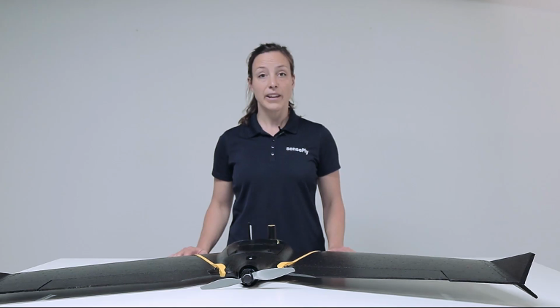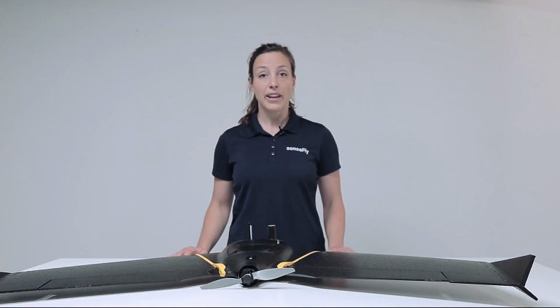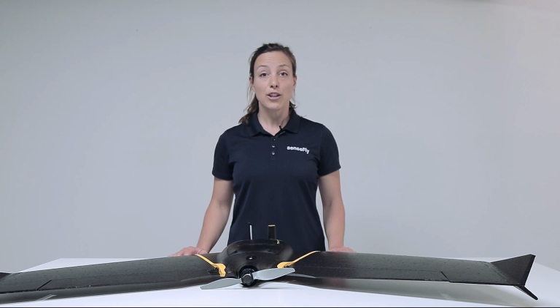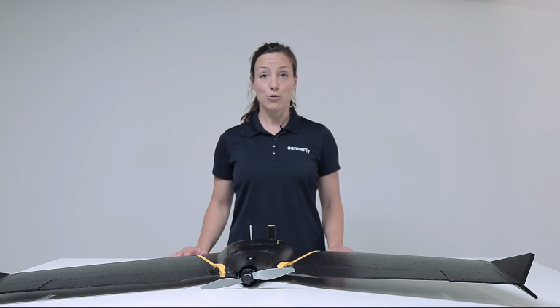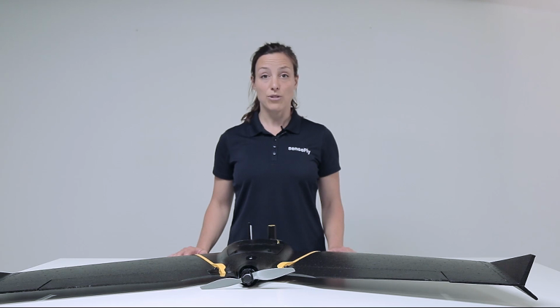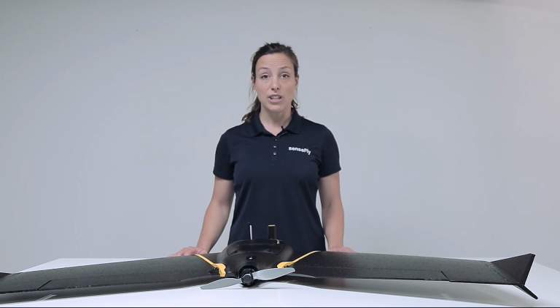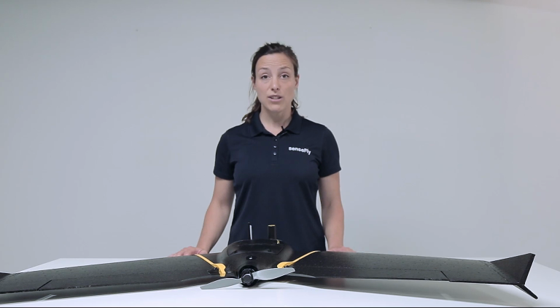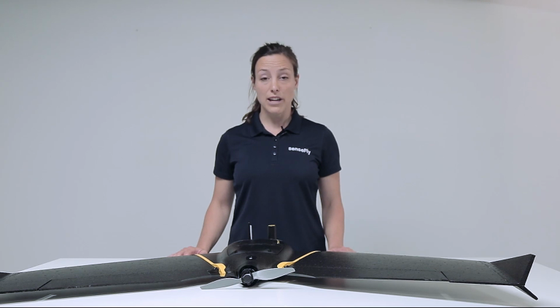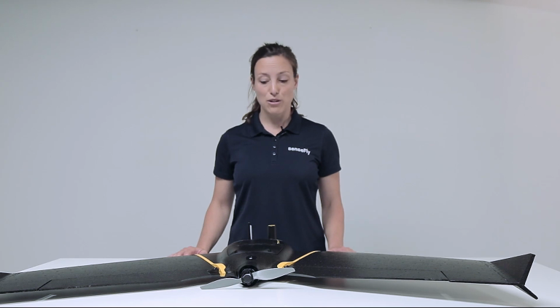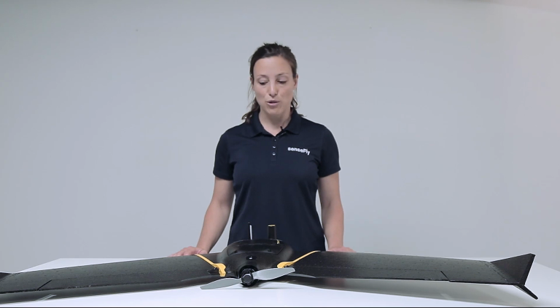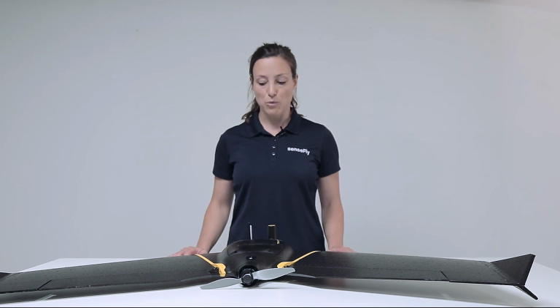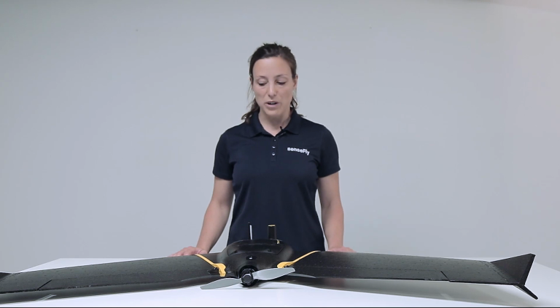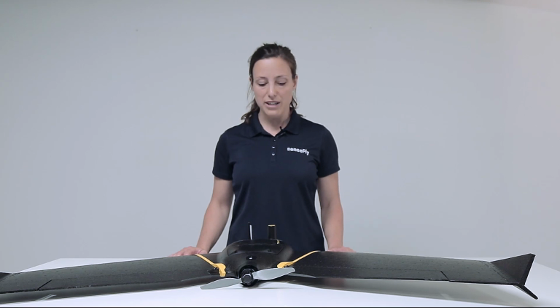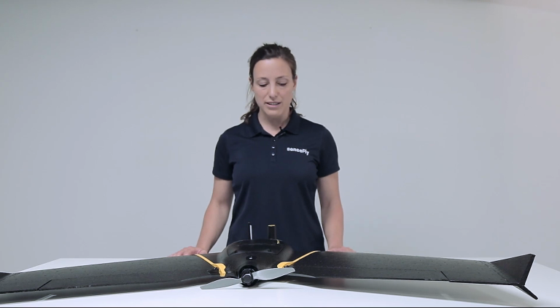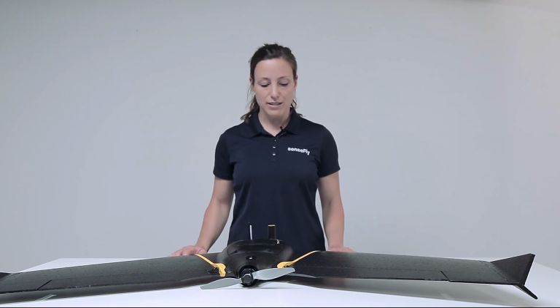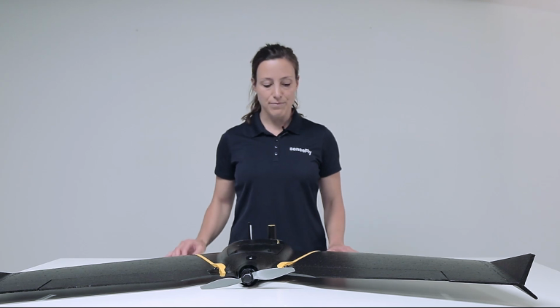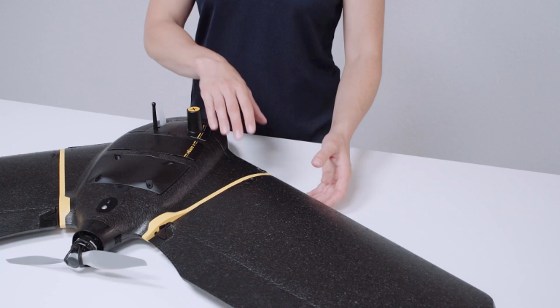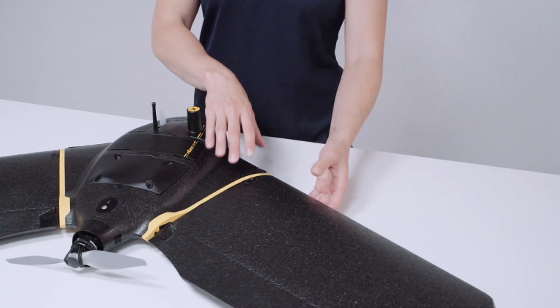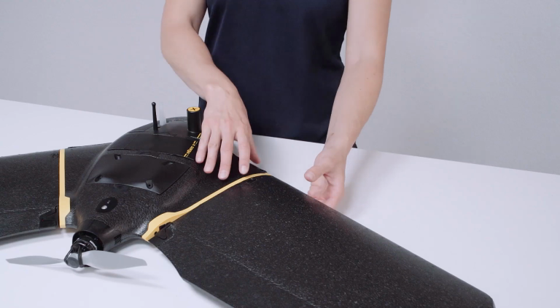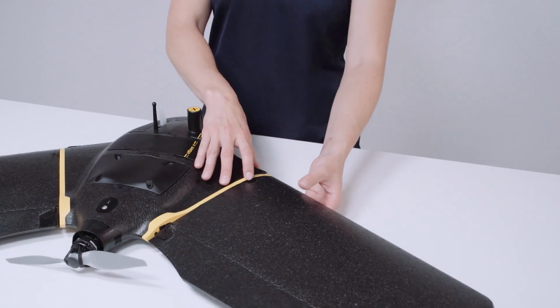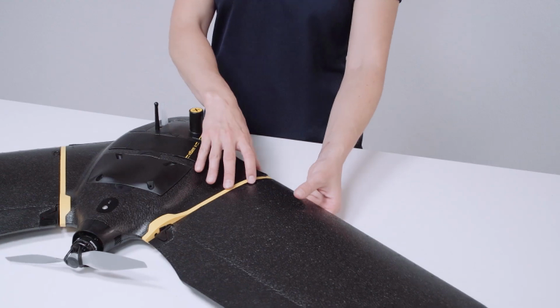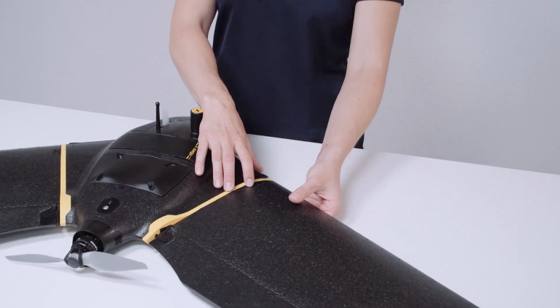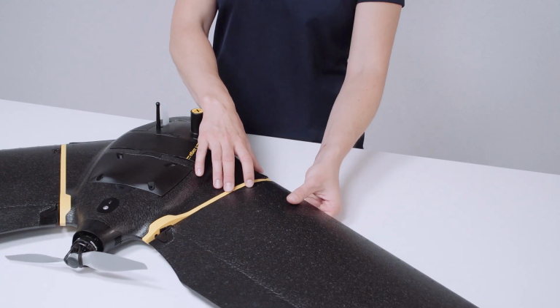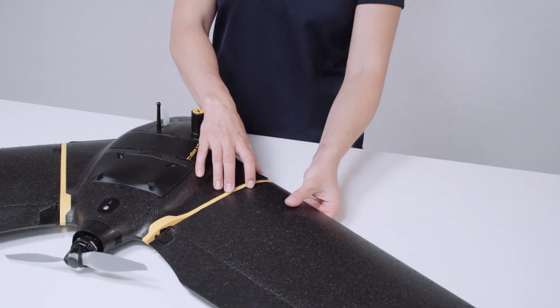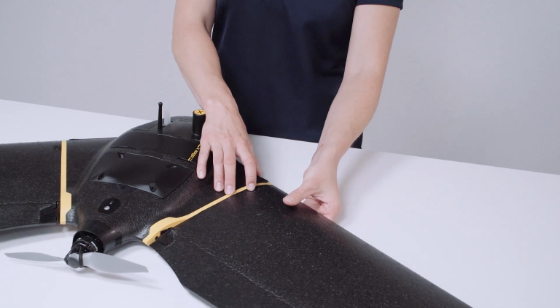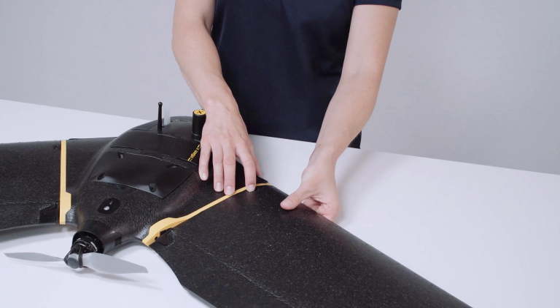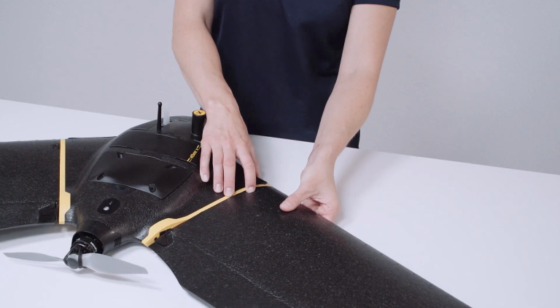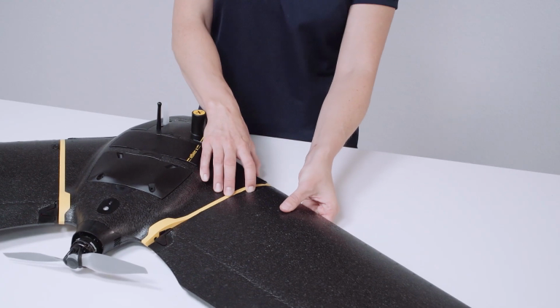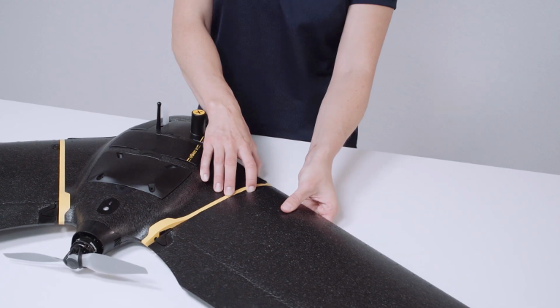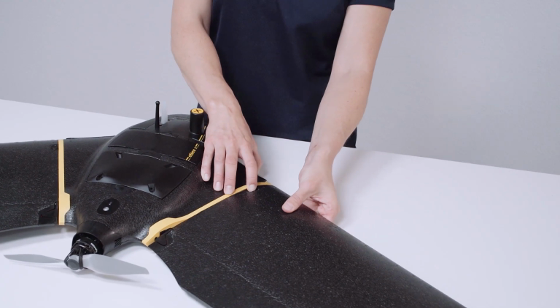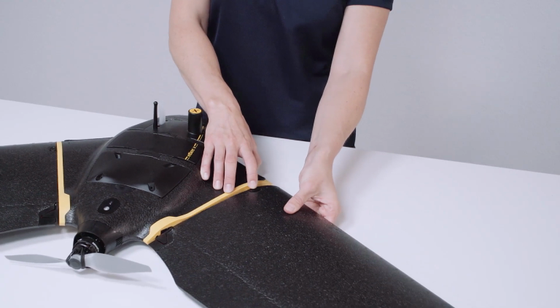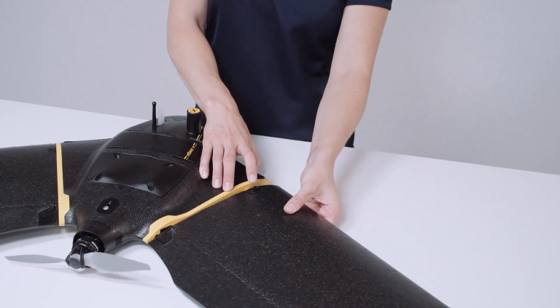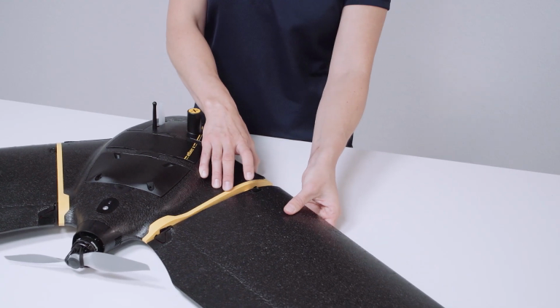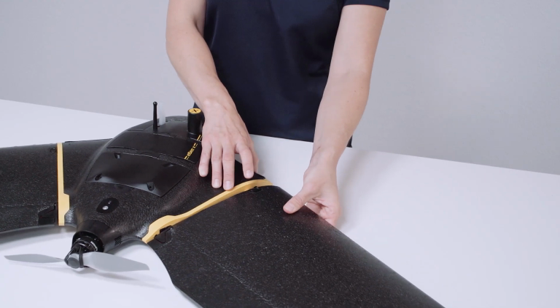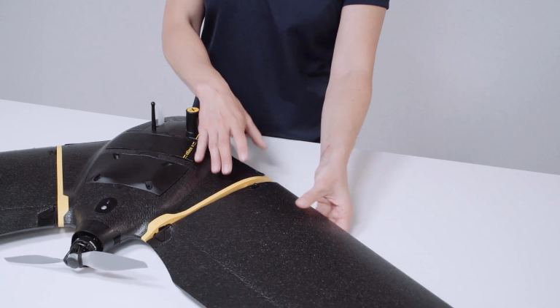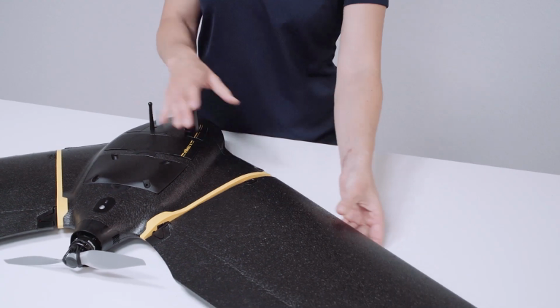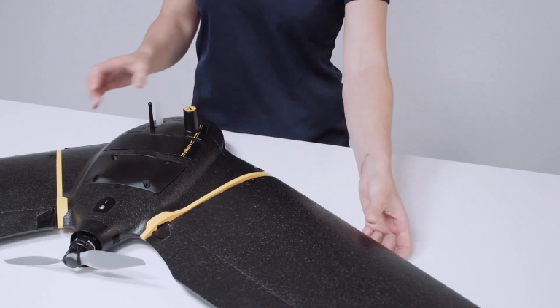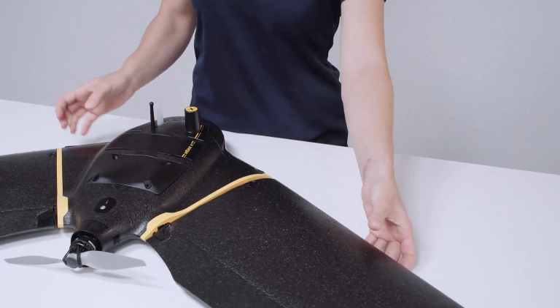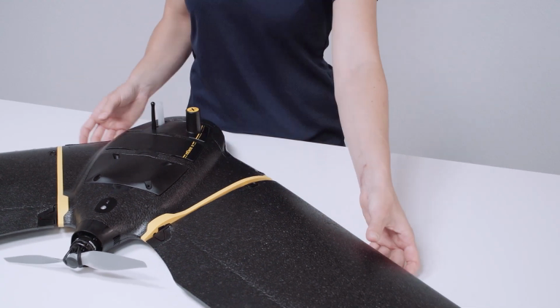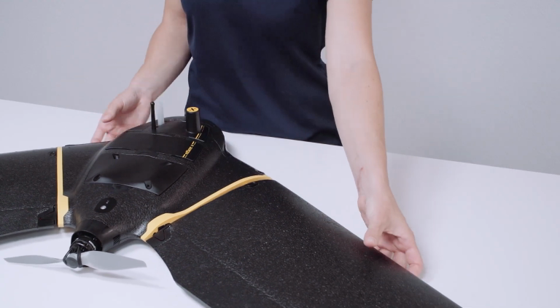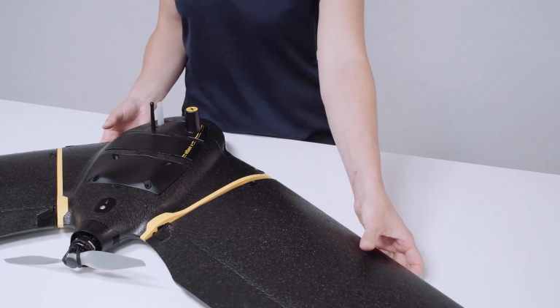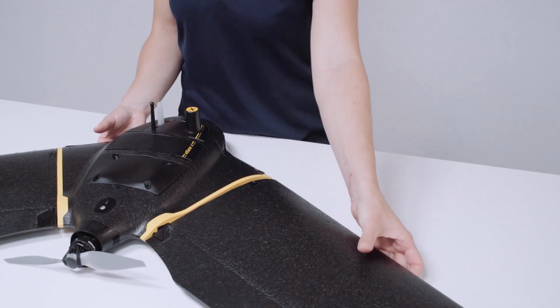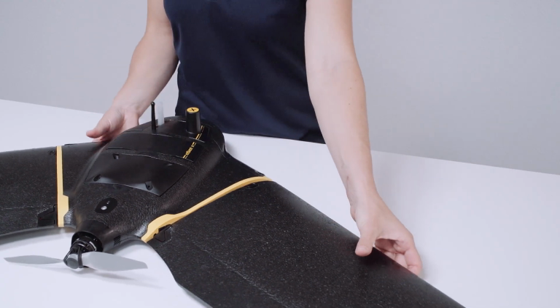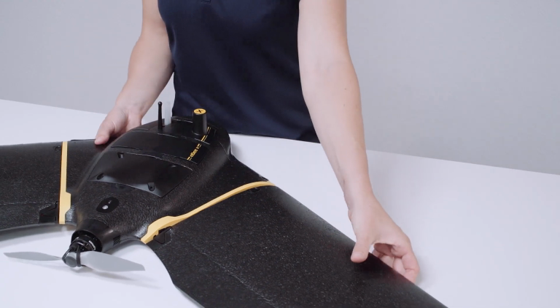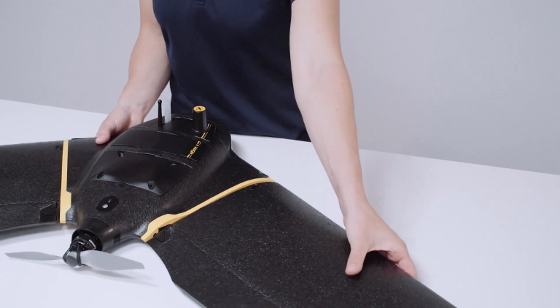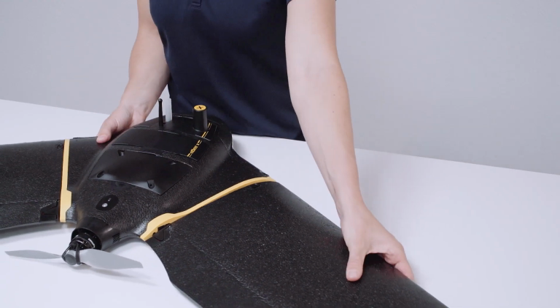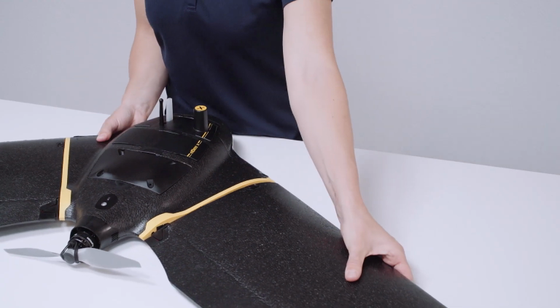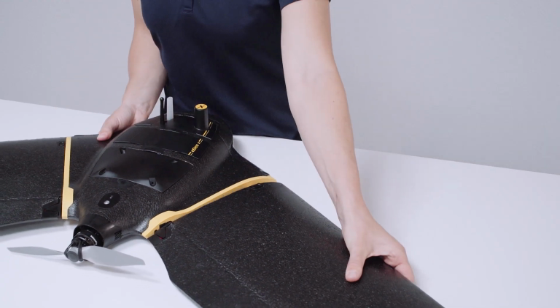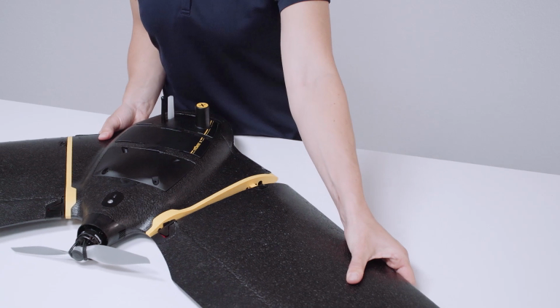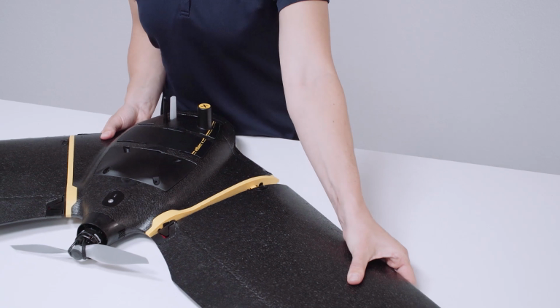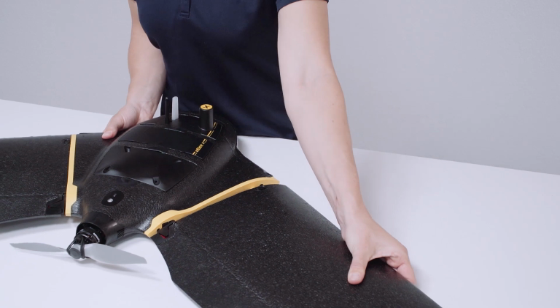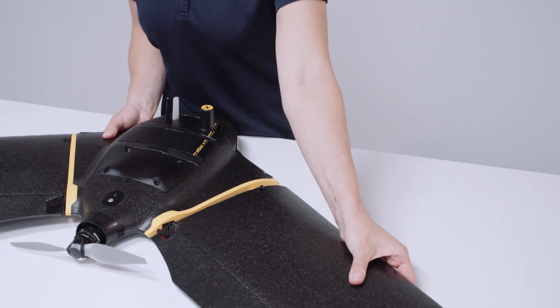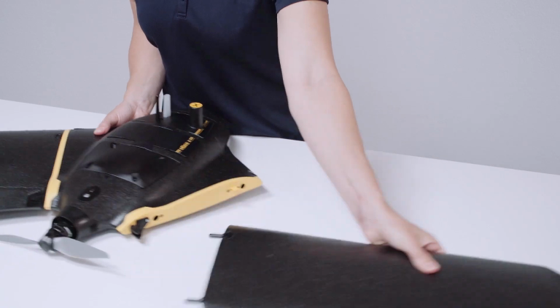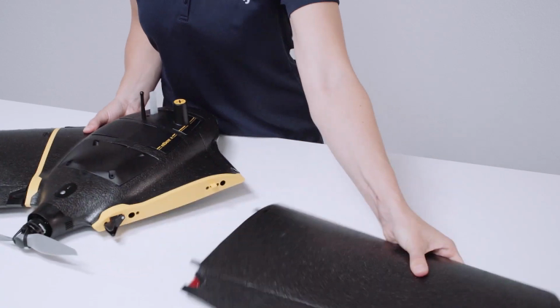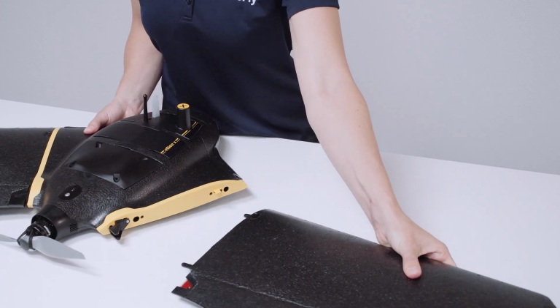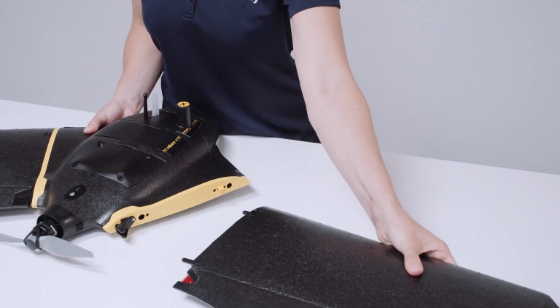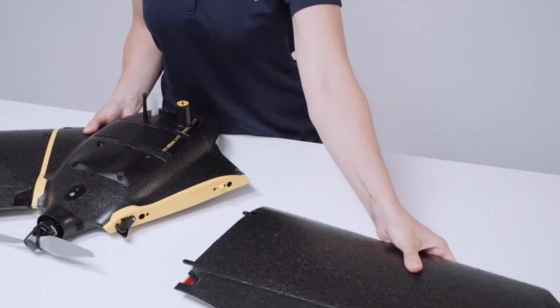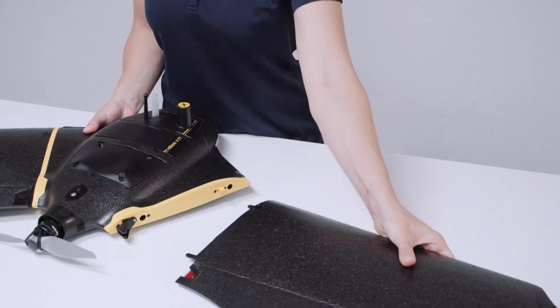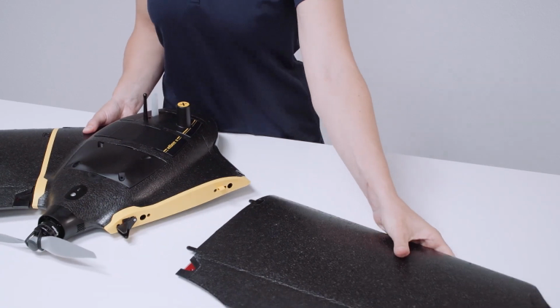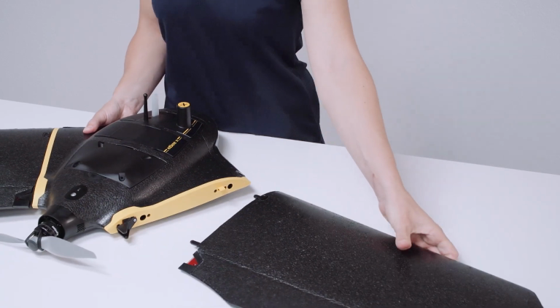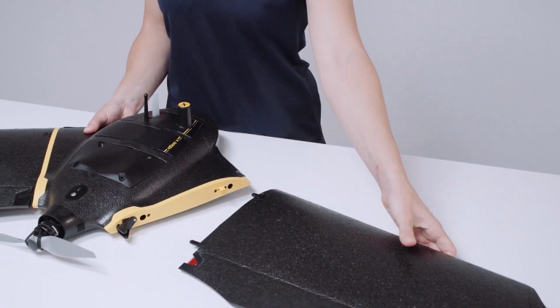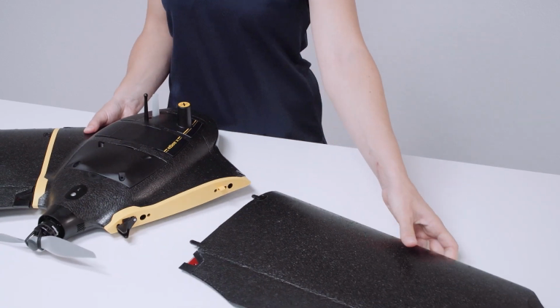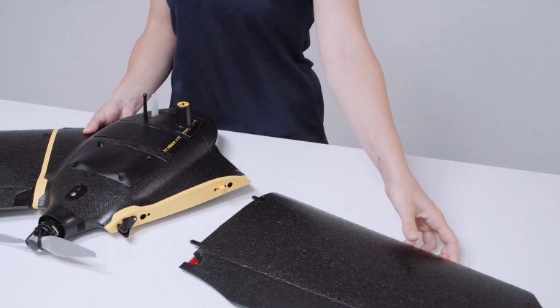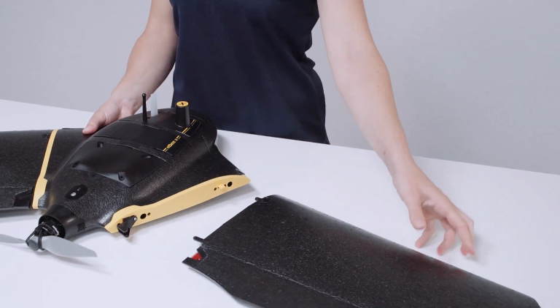To detach your wings you just push the button and pull it out of the center.